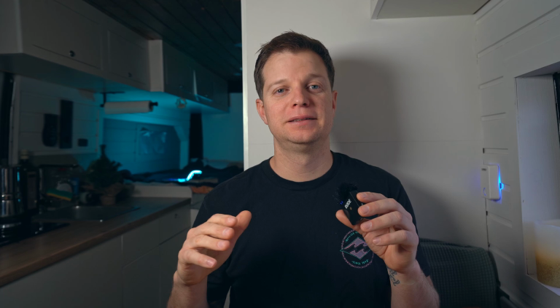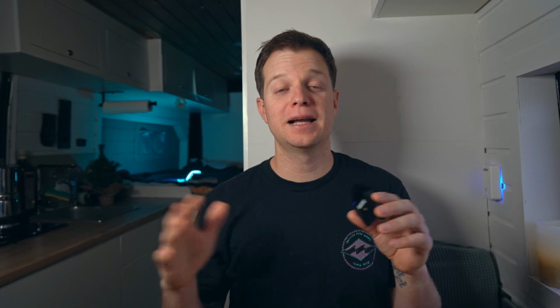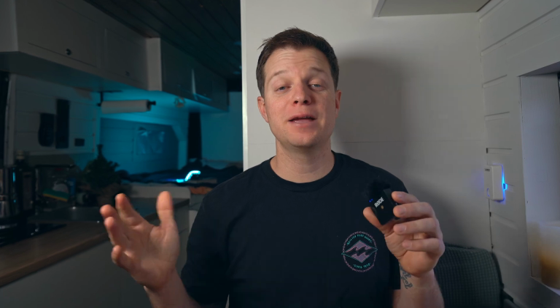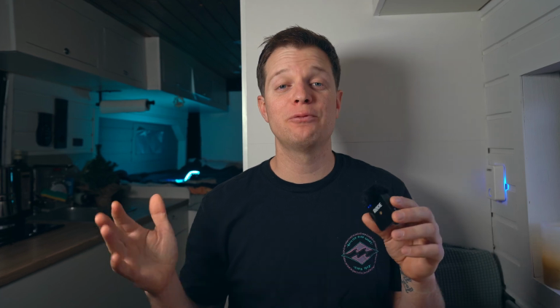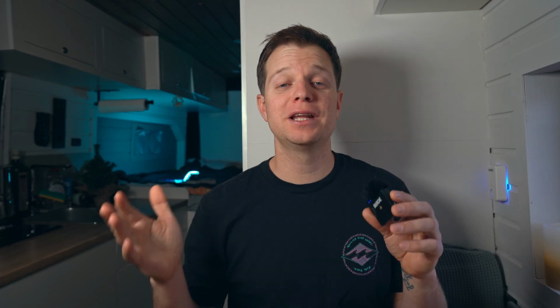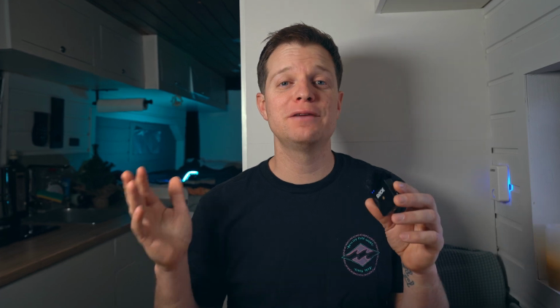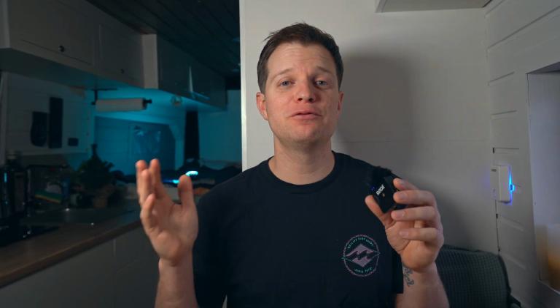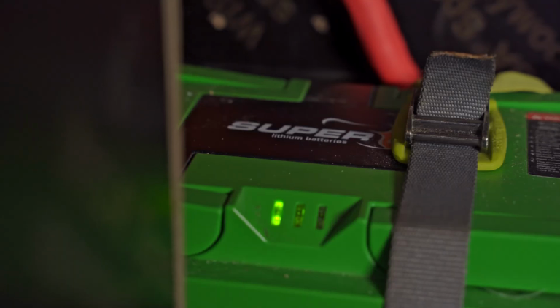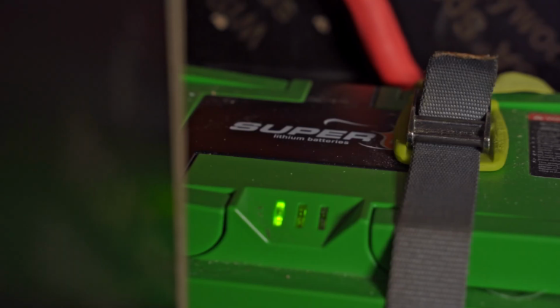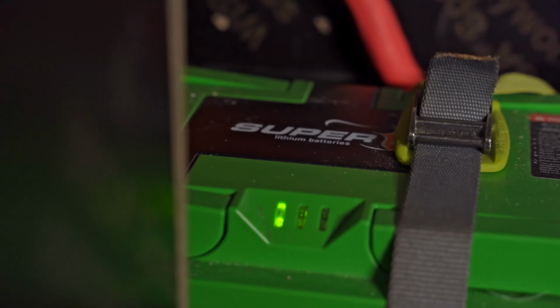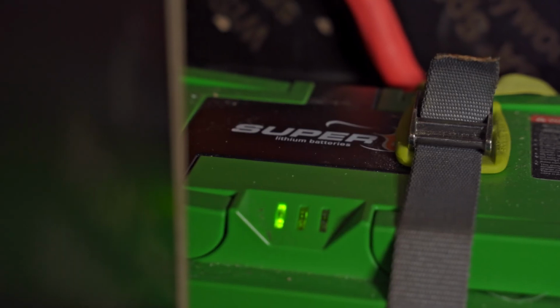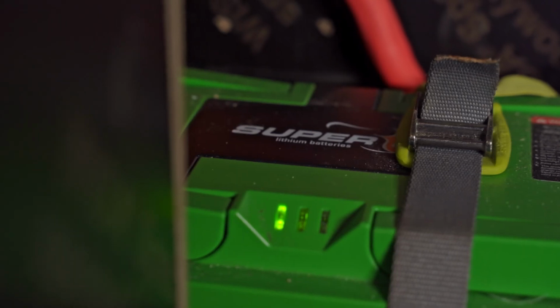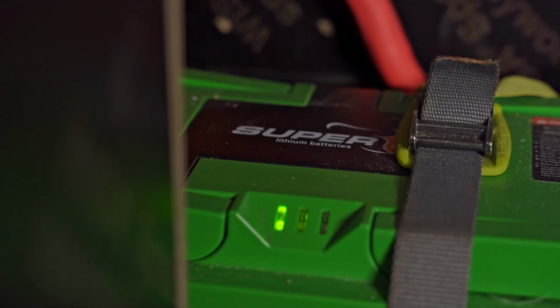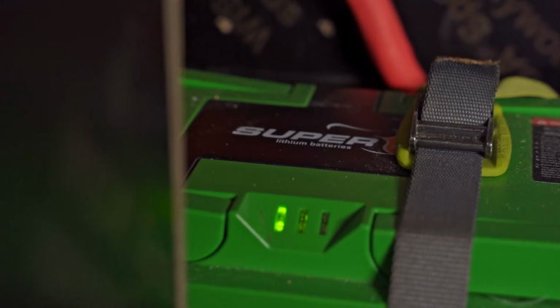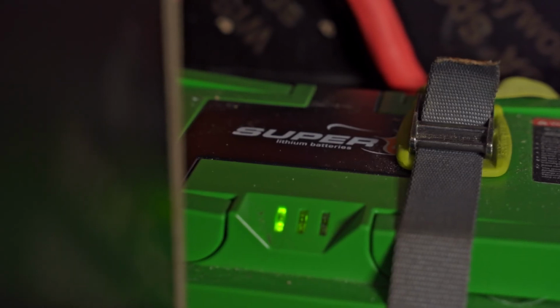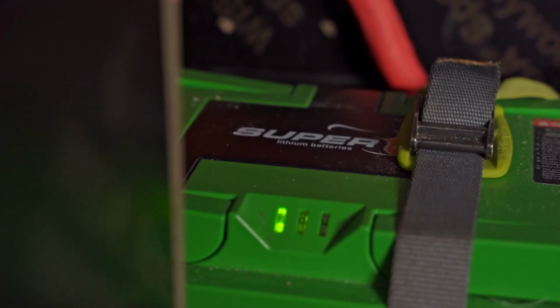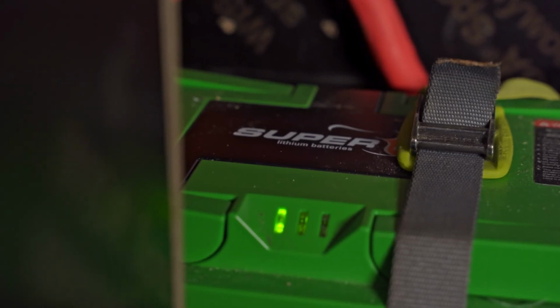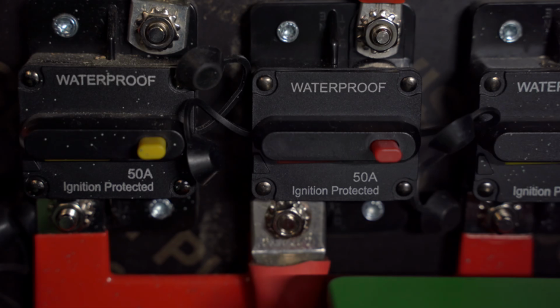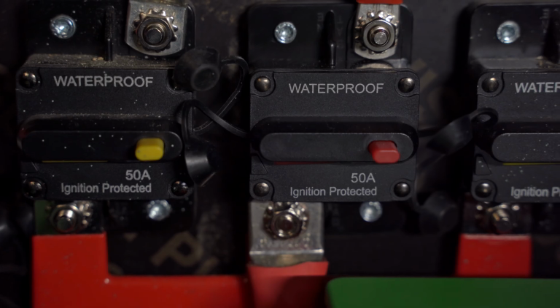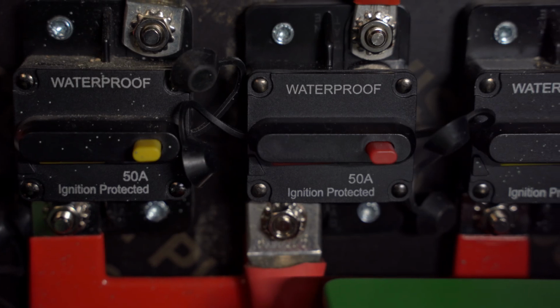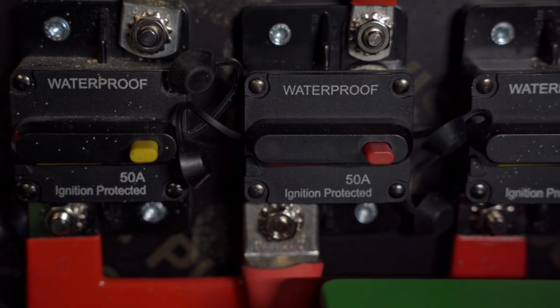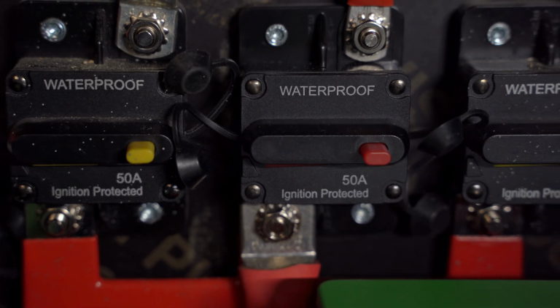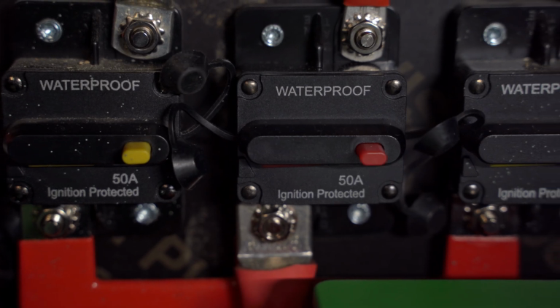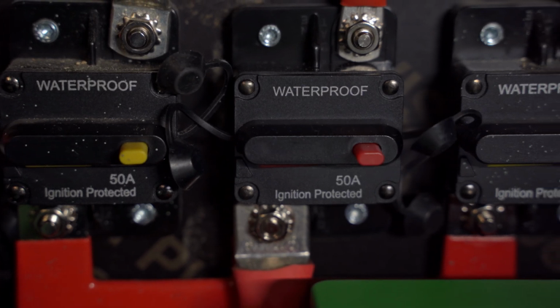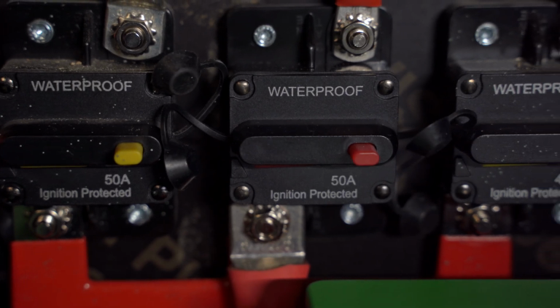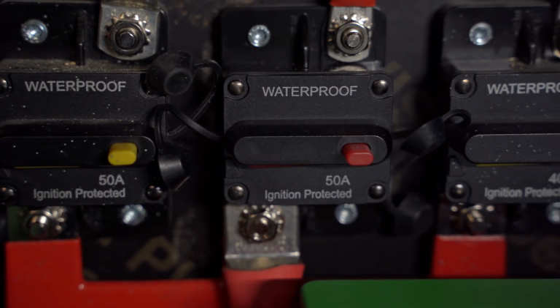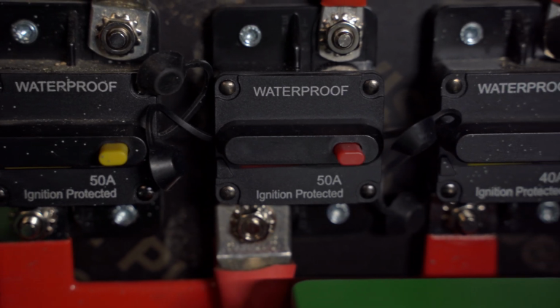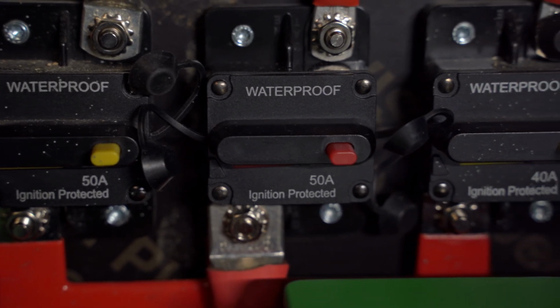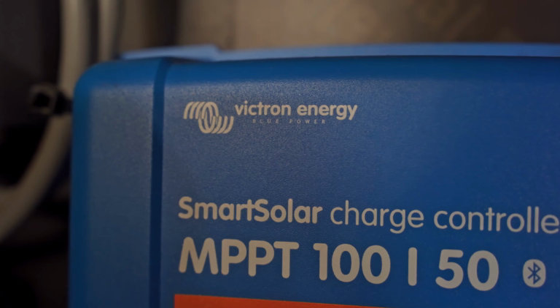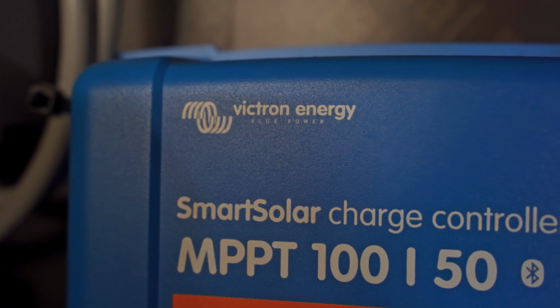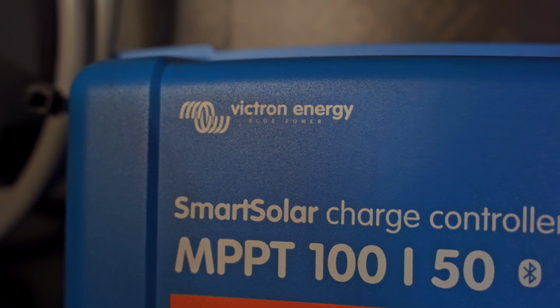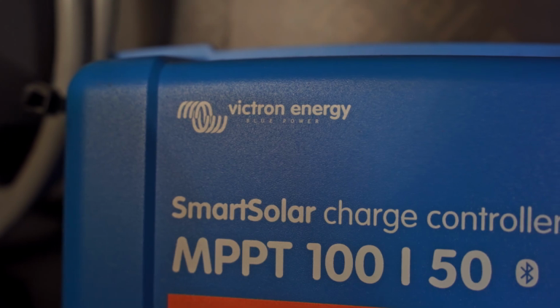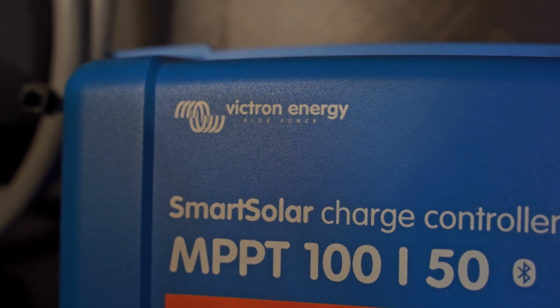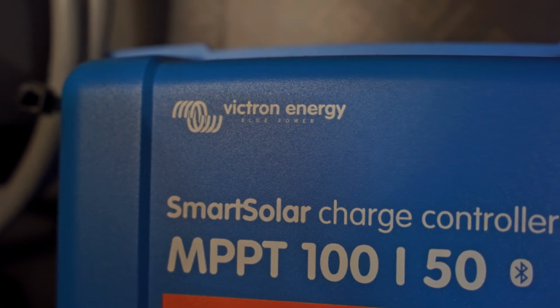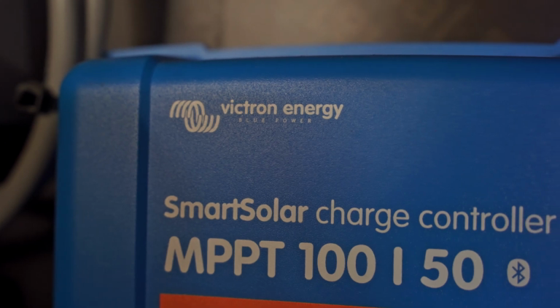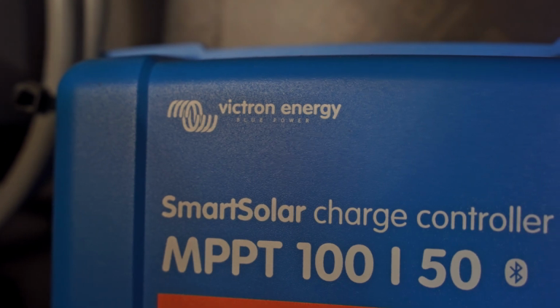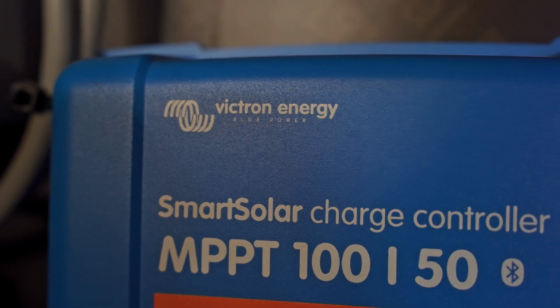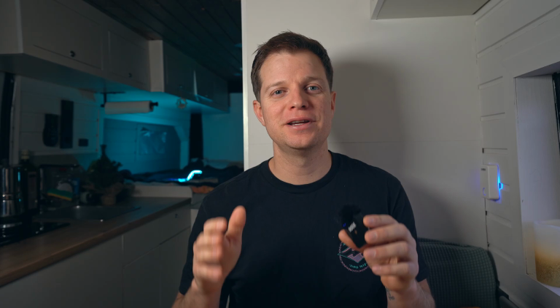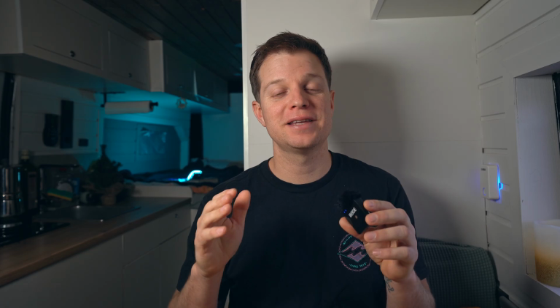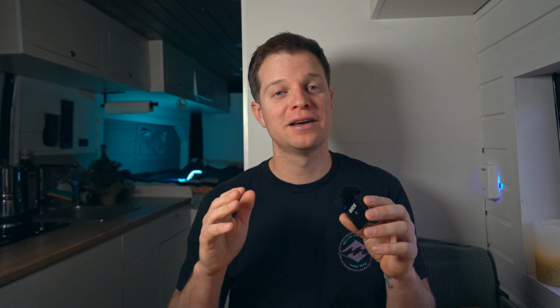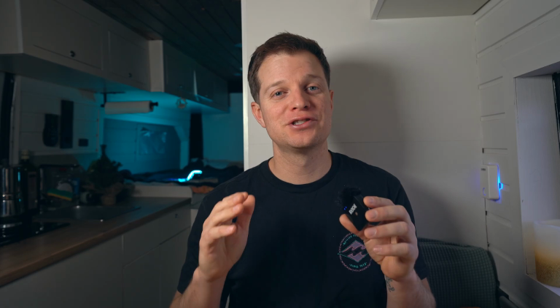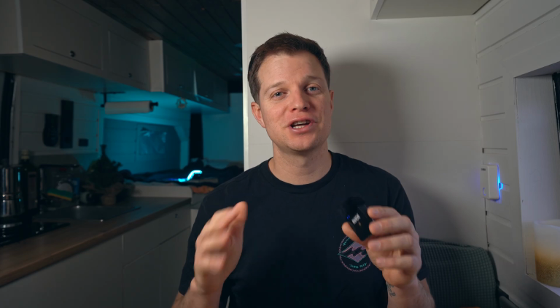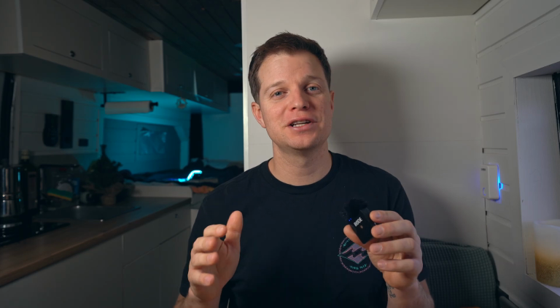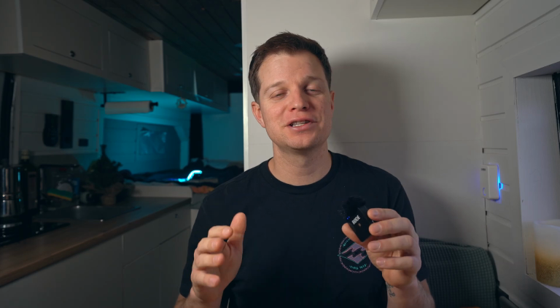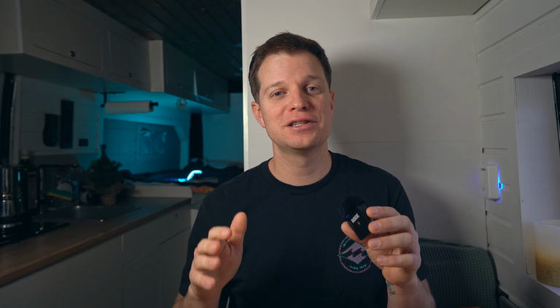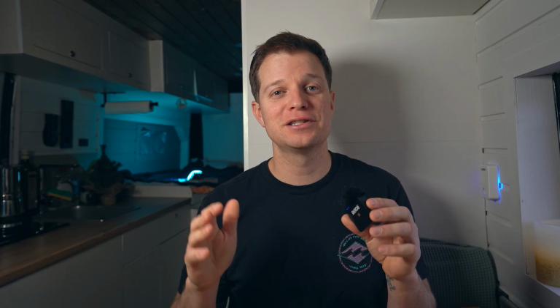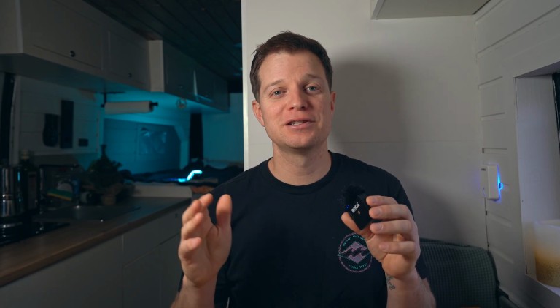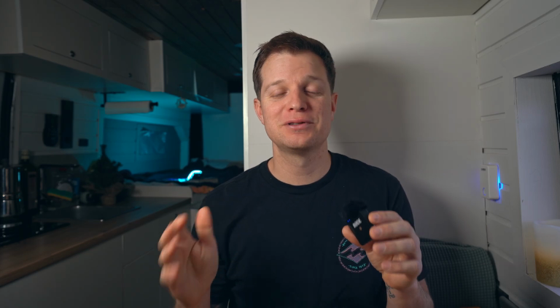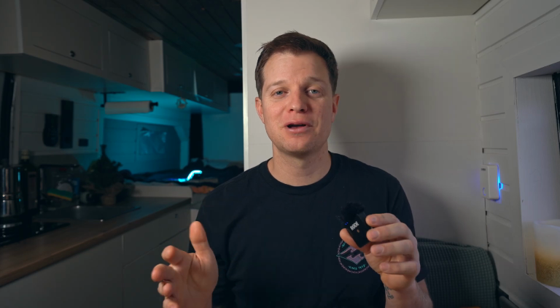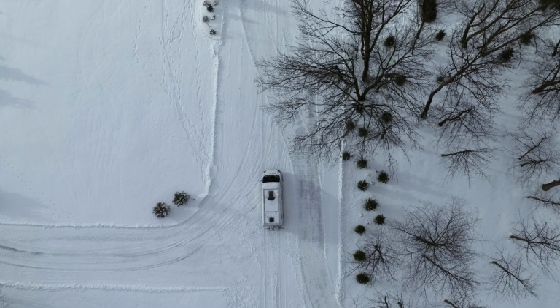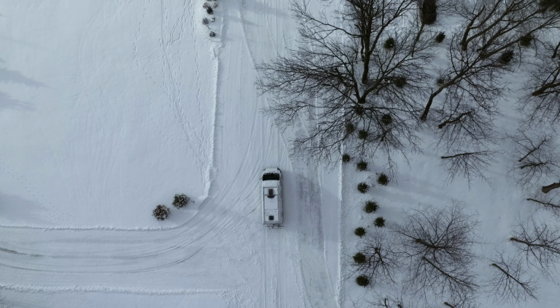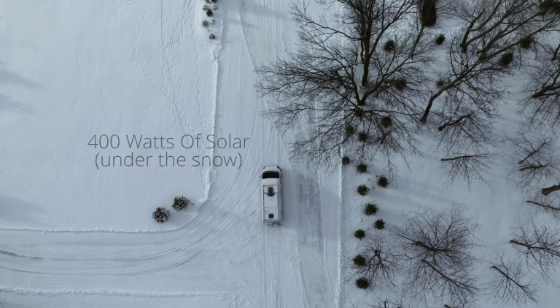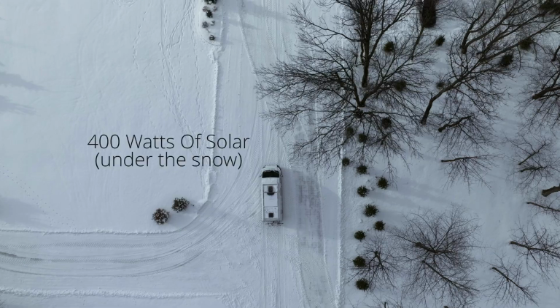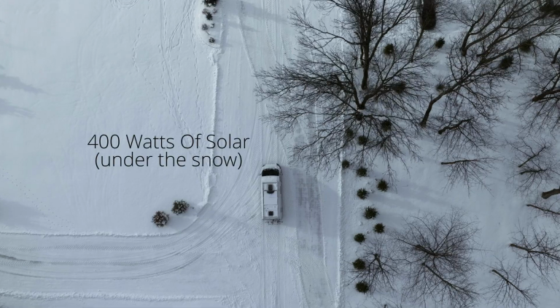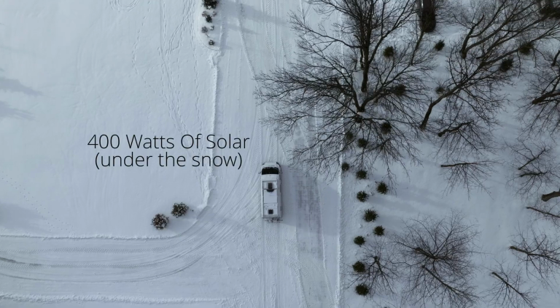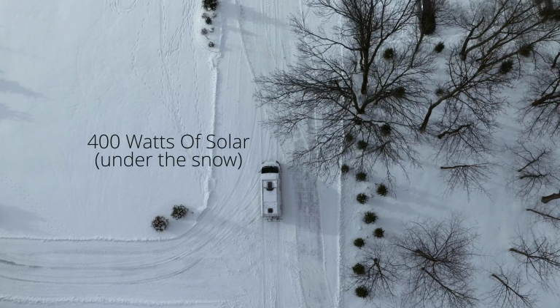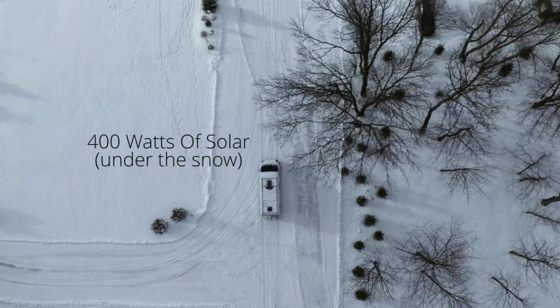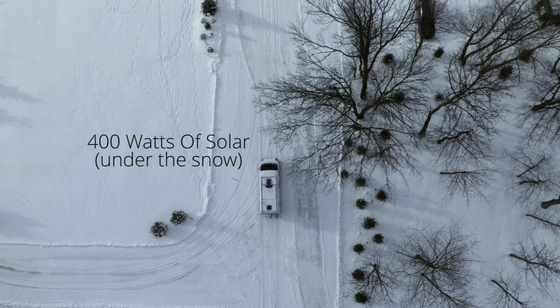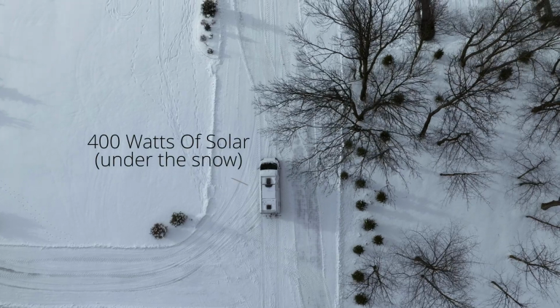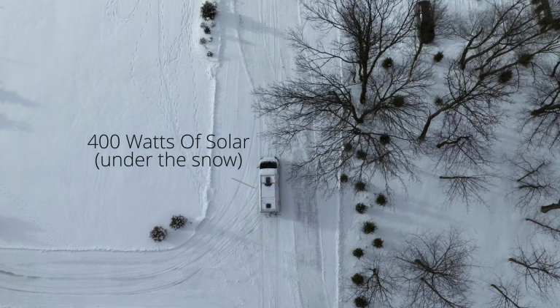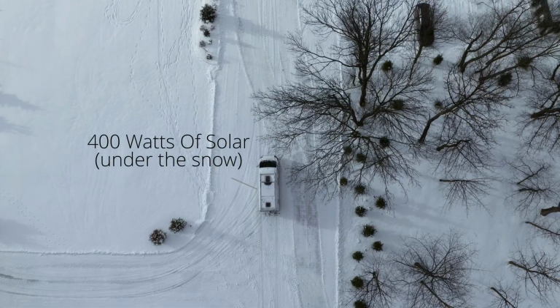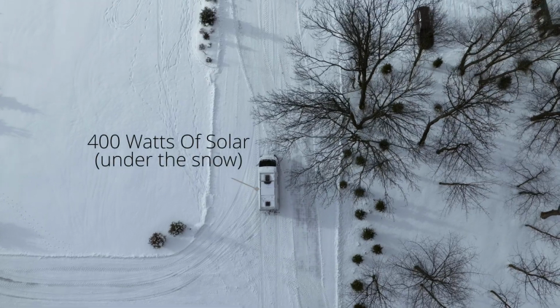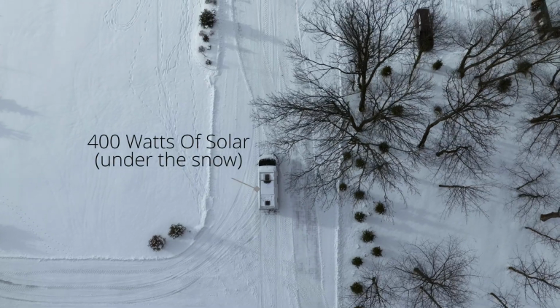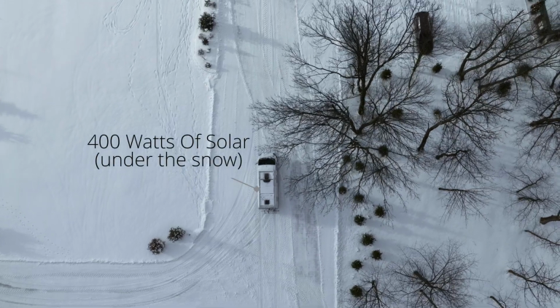Today we're going to give you a walkthrough of our van's electrical system — from inverters, batteries, our charging system, solar system, absolutely everything.